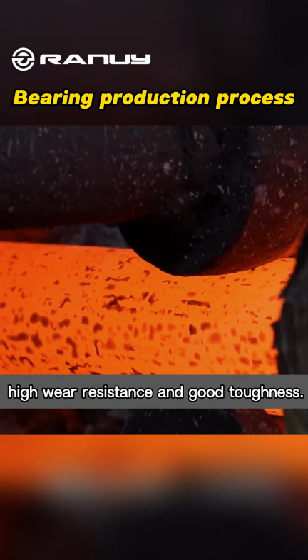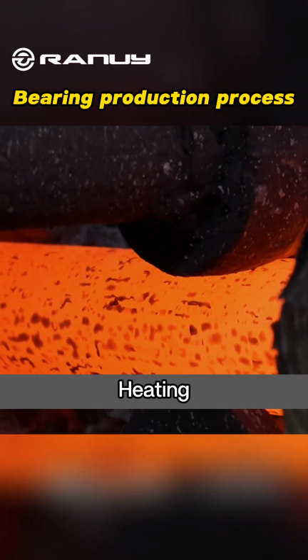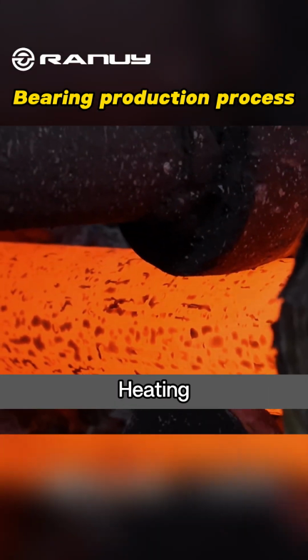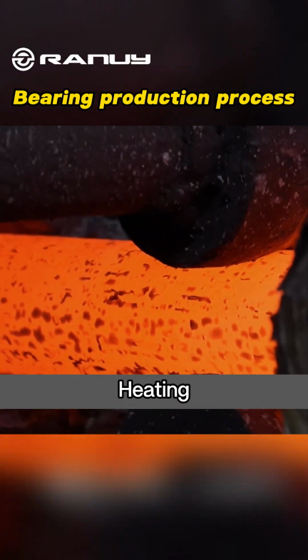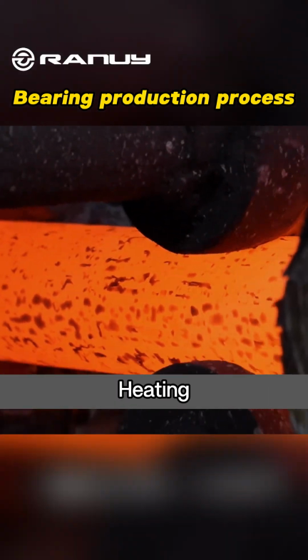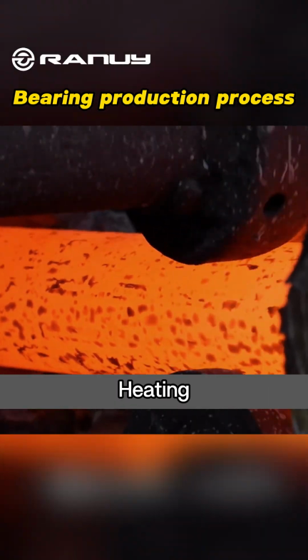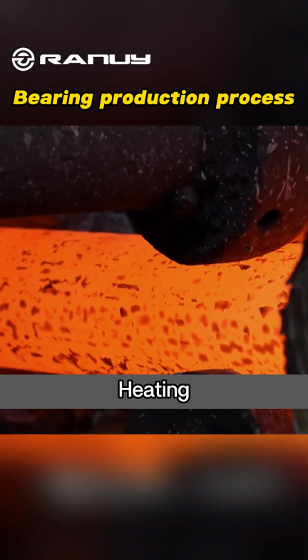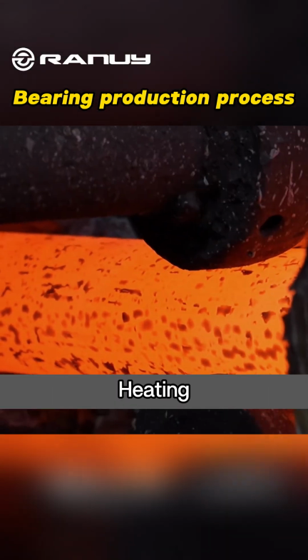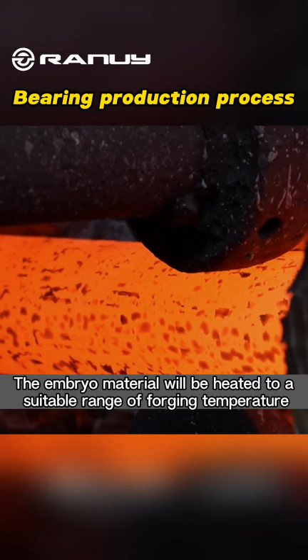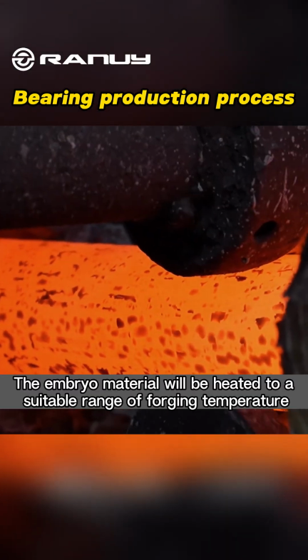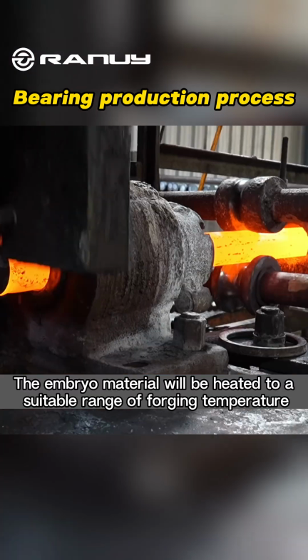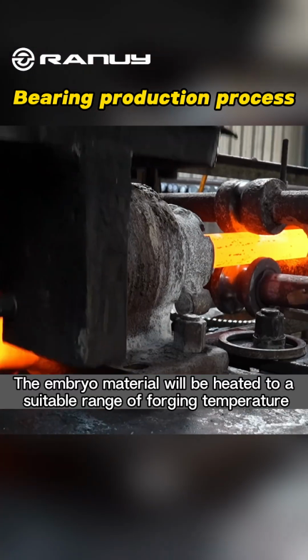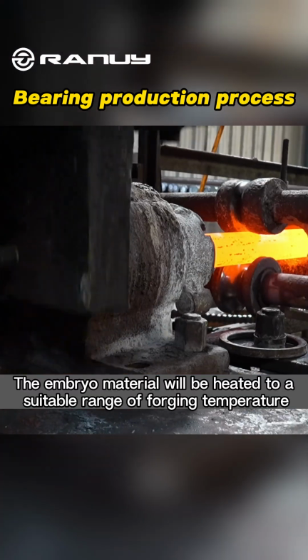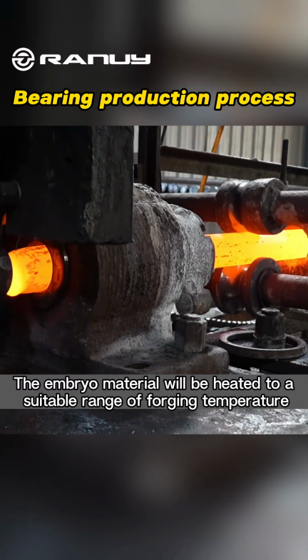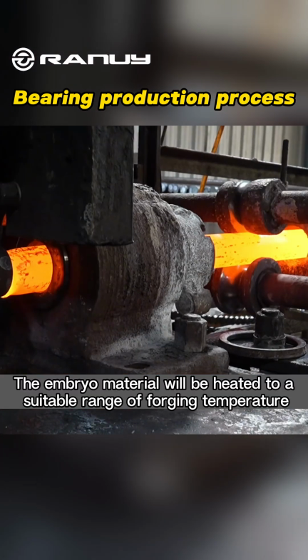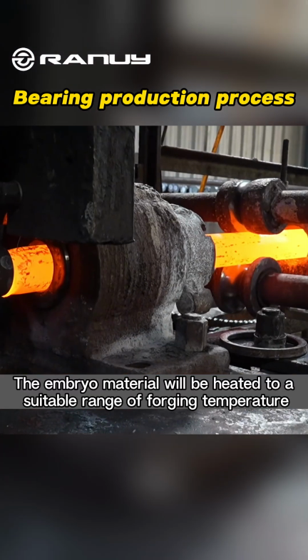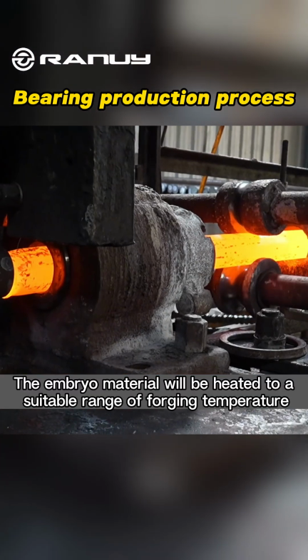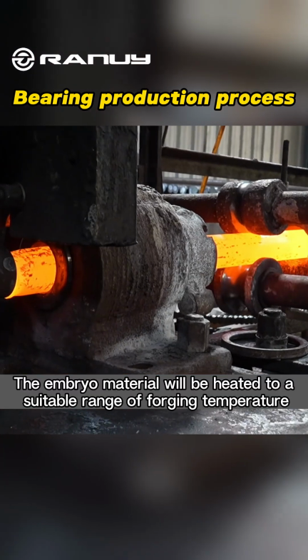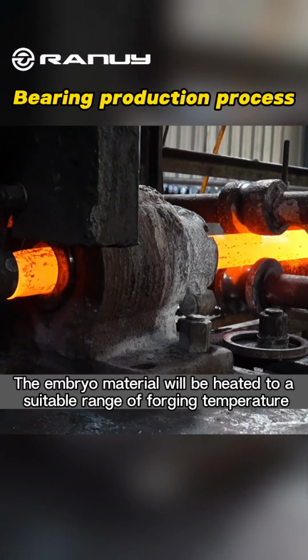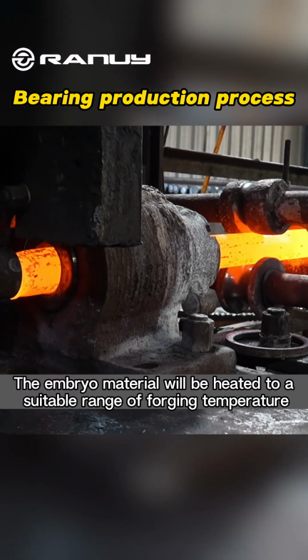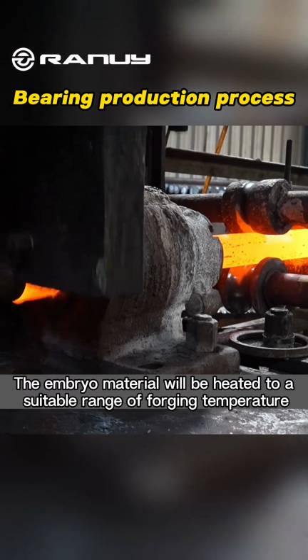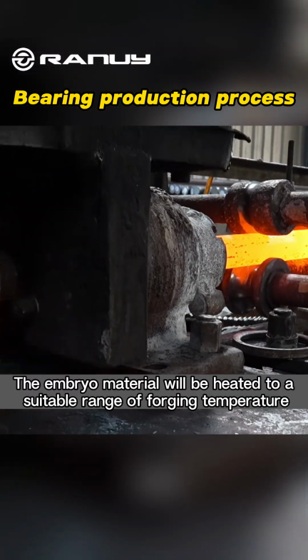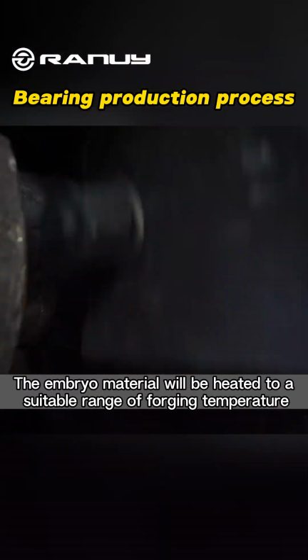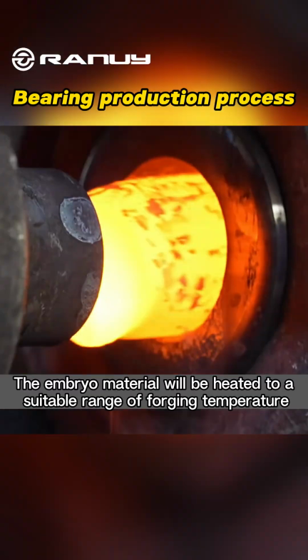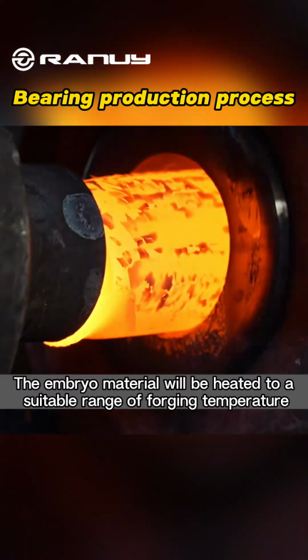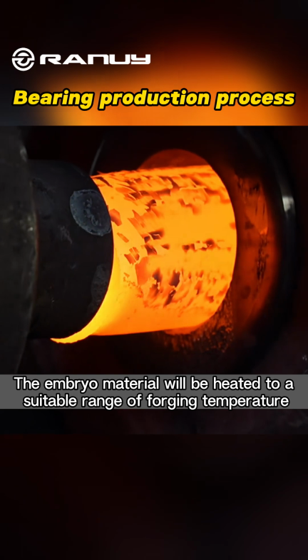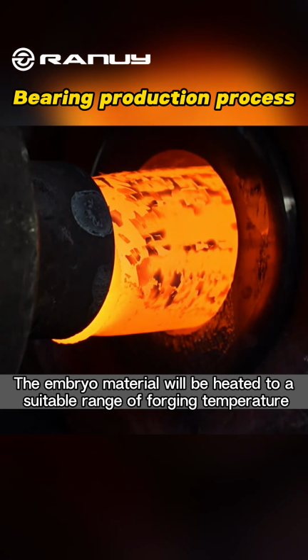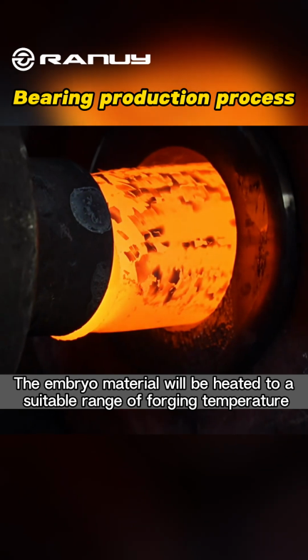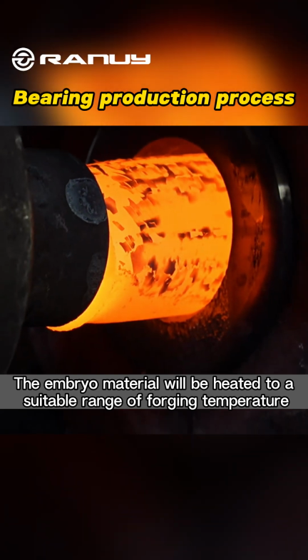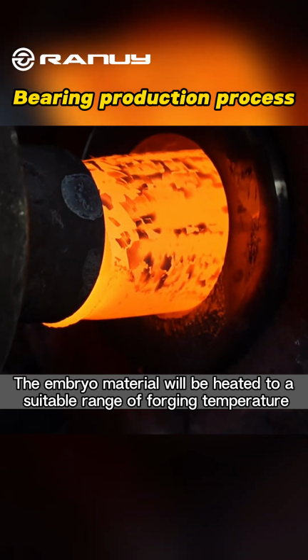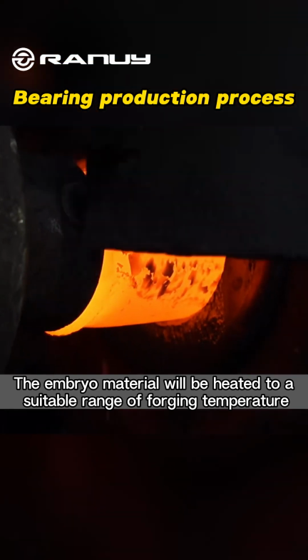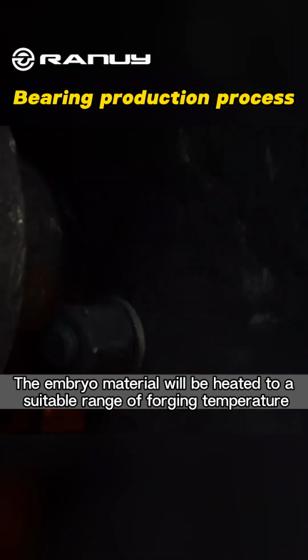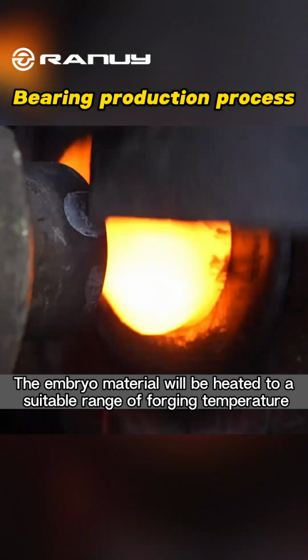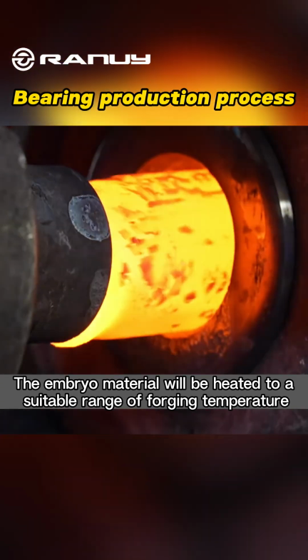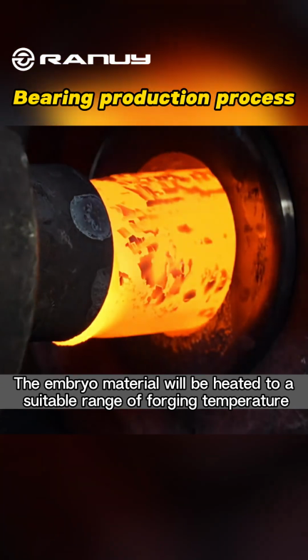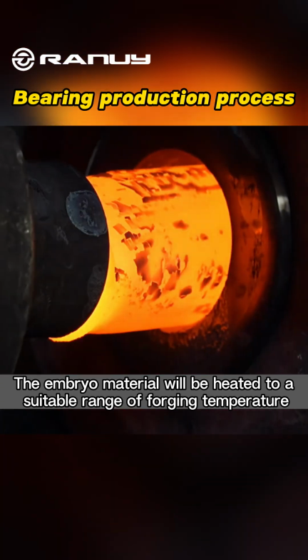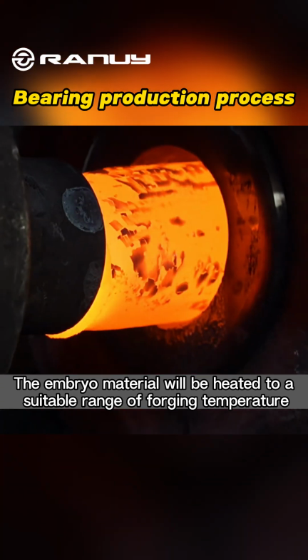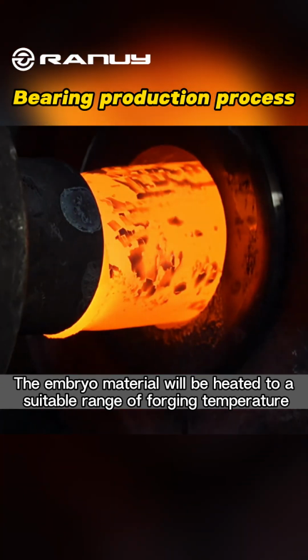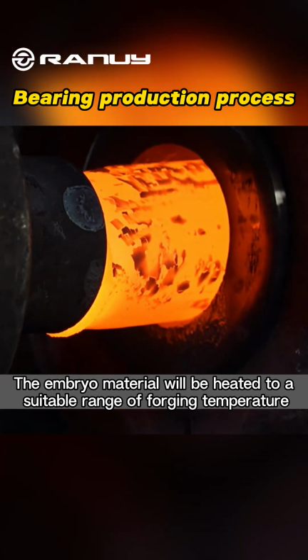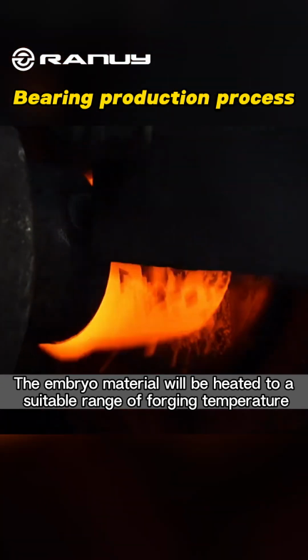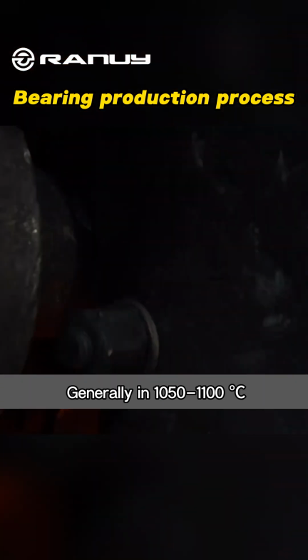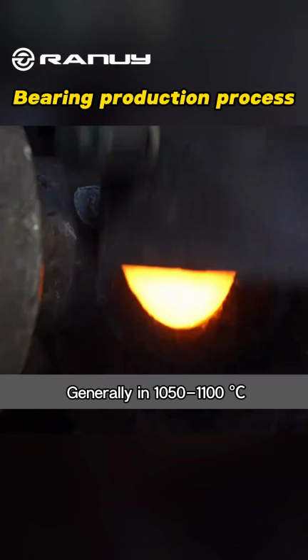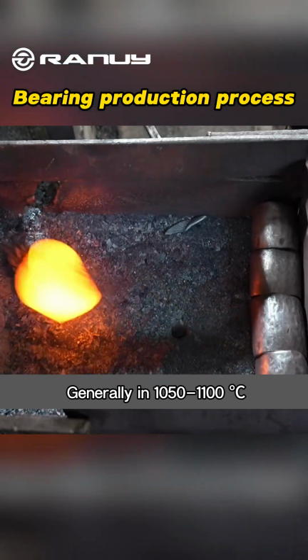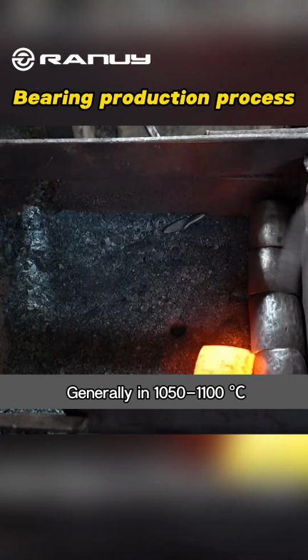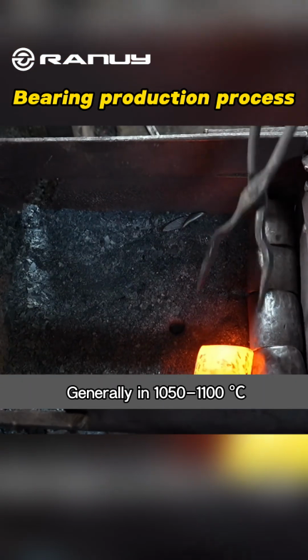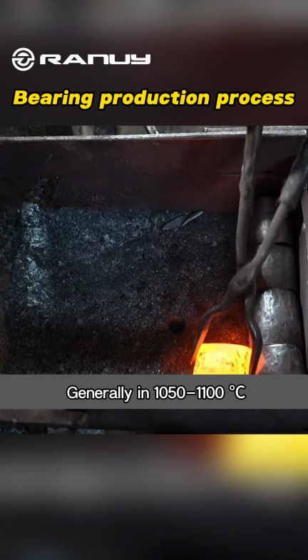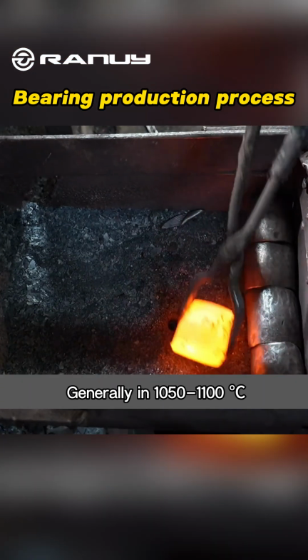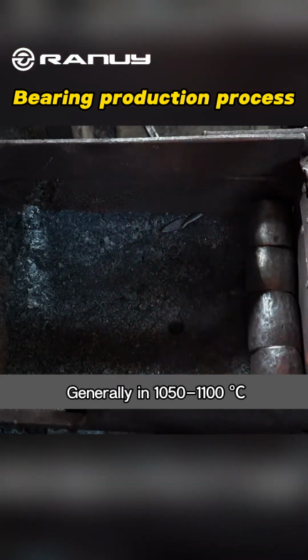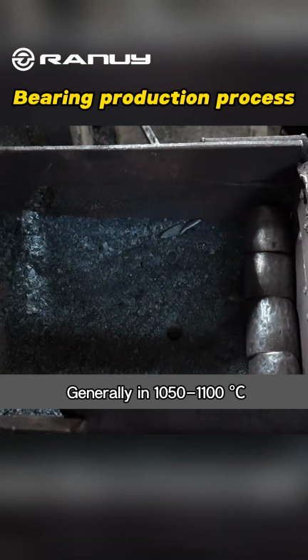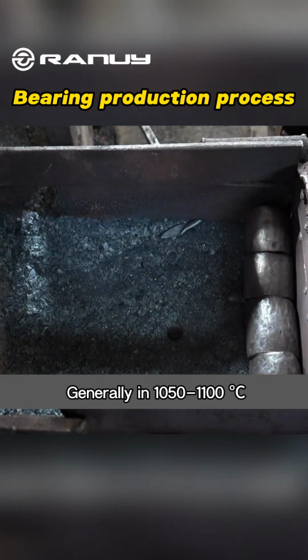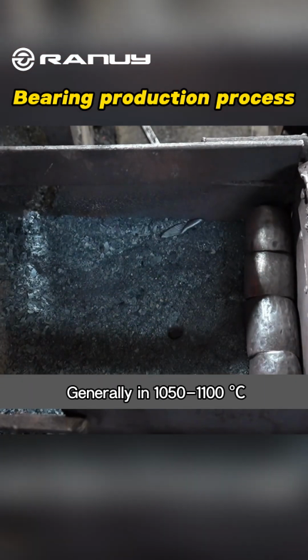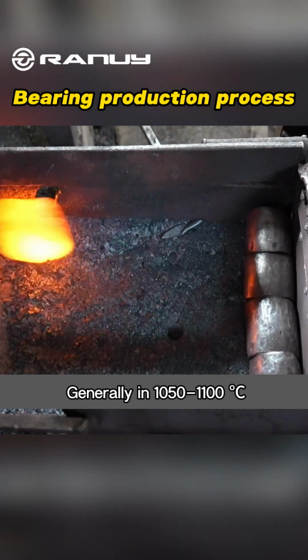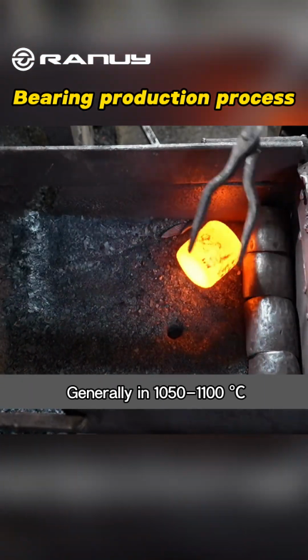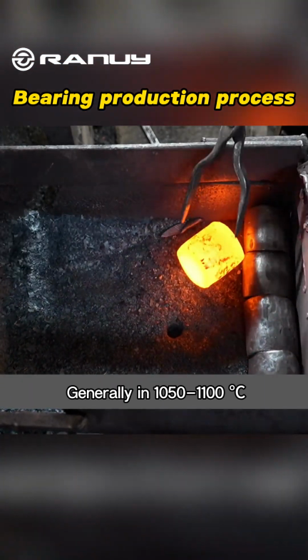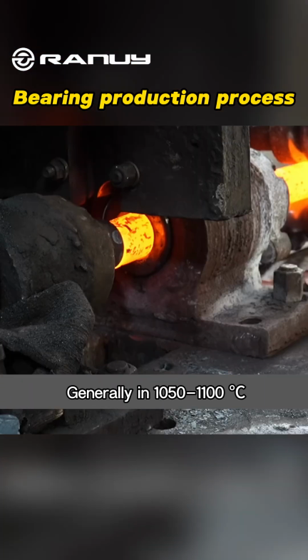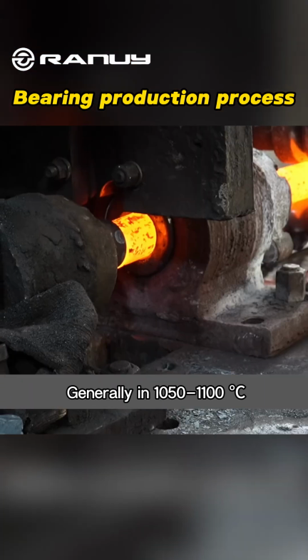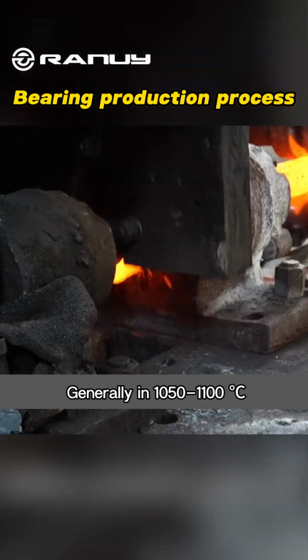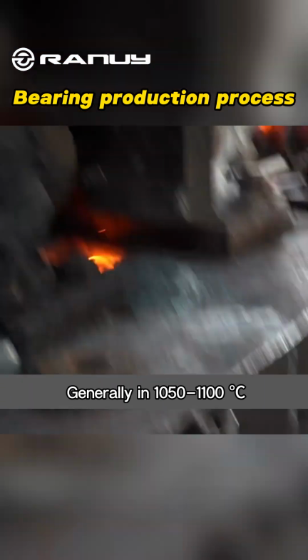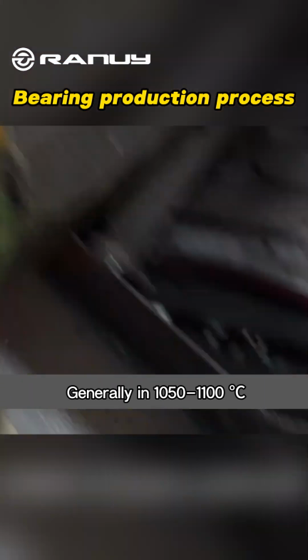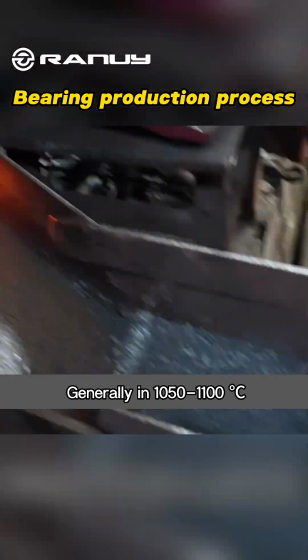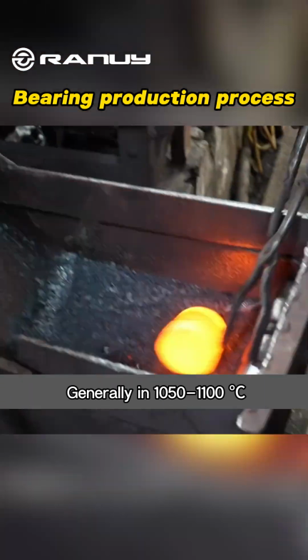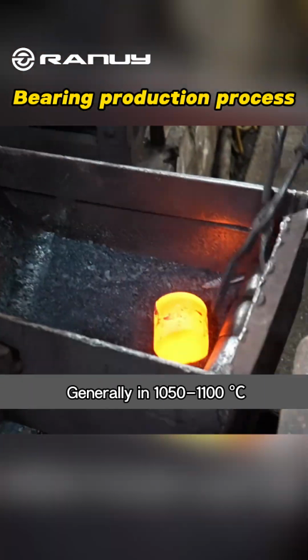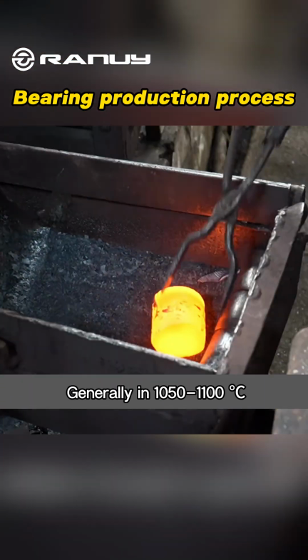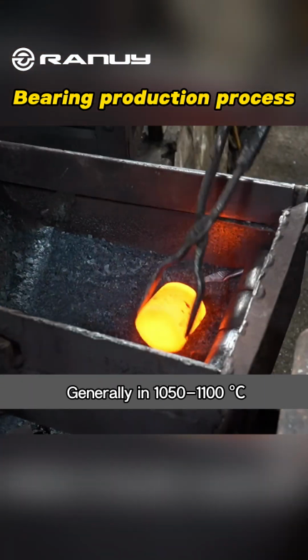Heating: The embryo material will be heated to a suitable range of forging temperature, generally in 1050 to 1100 degrees Celsius.